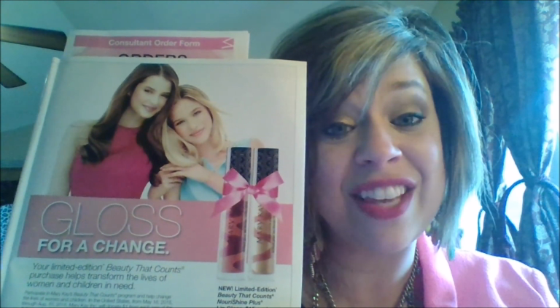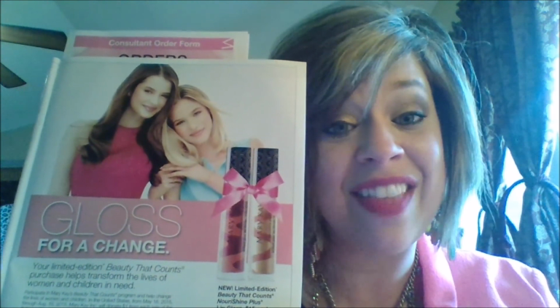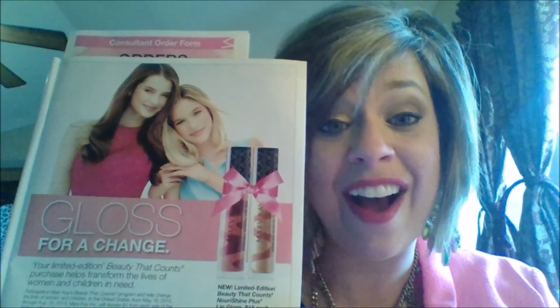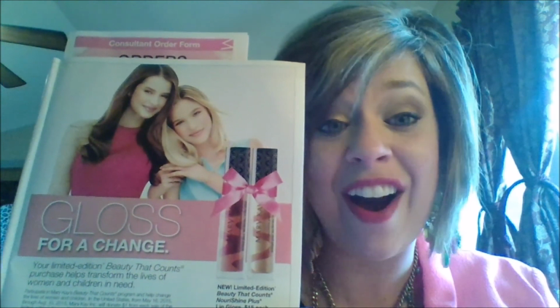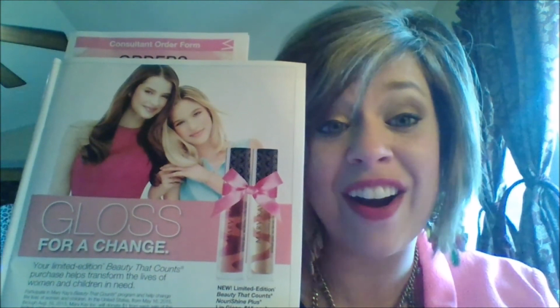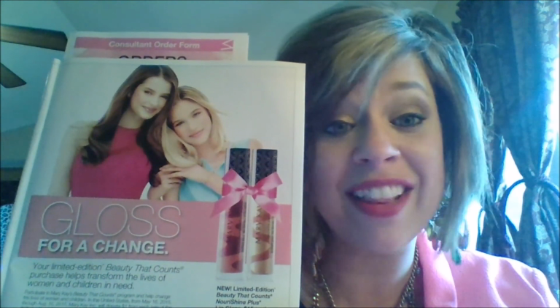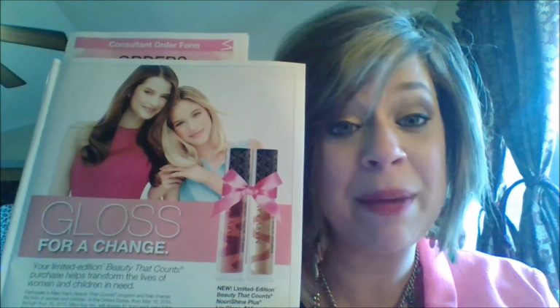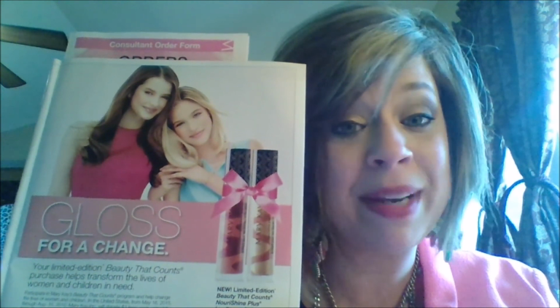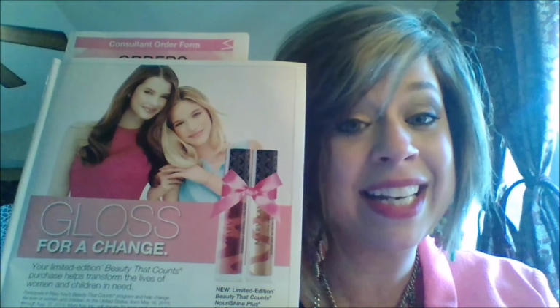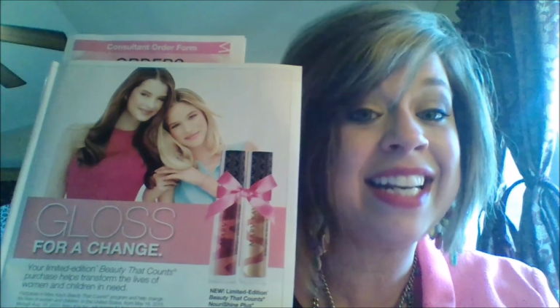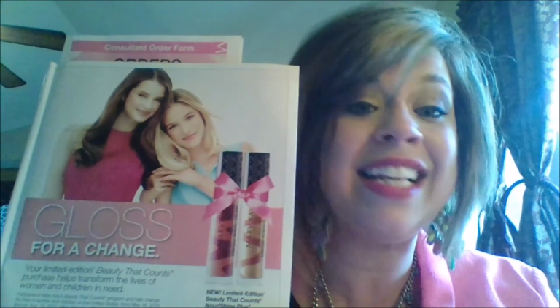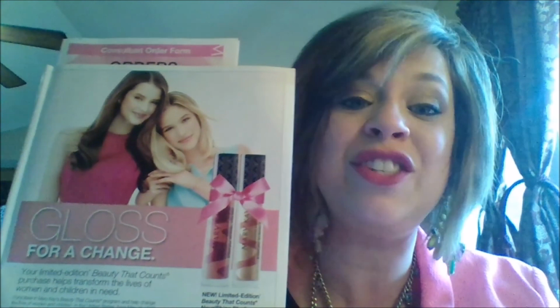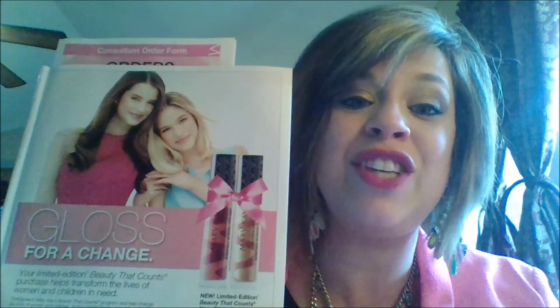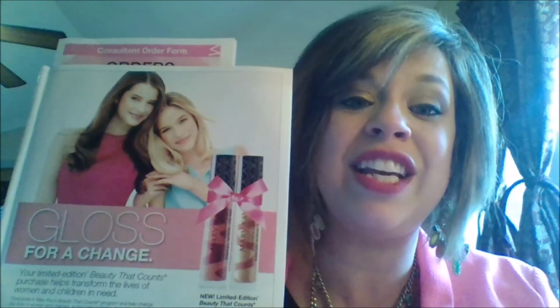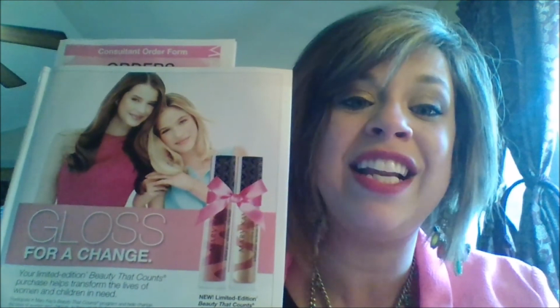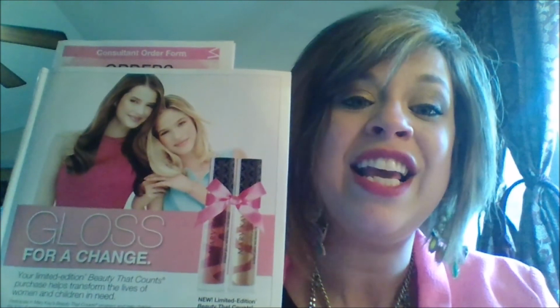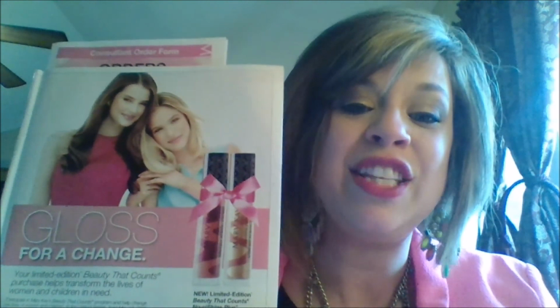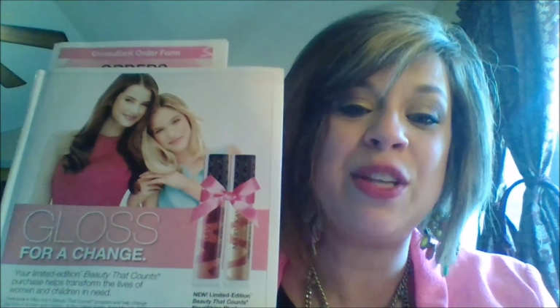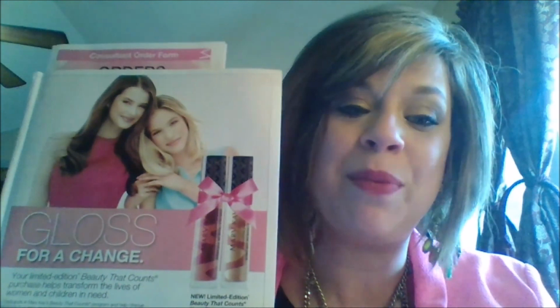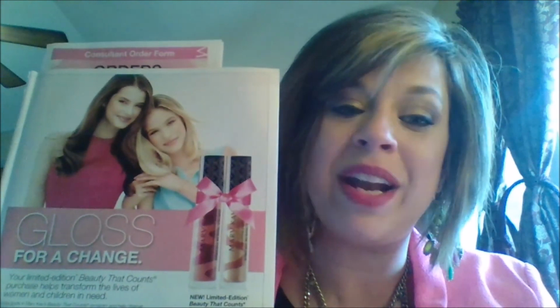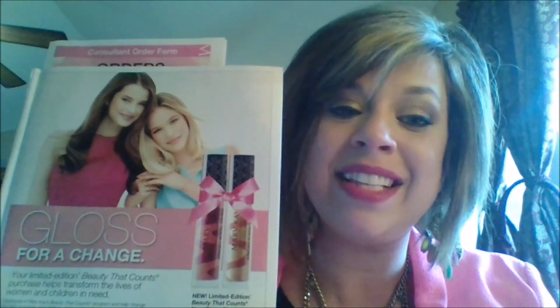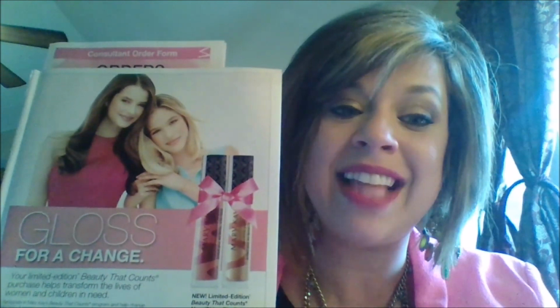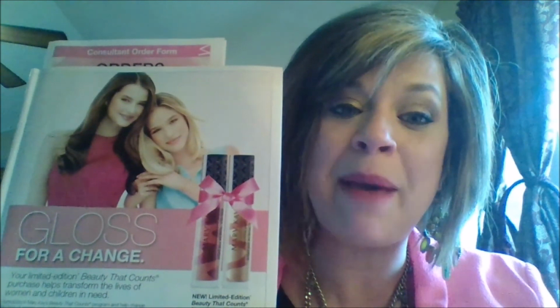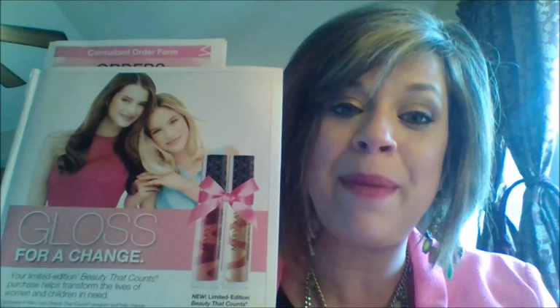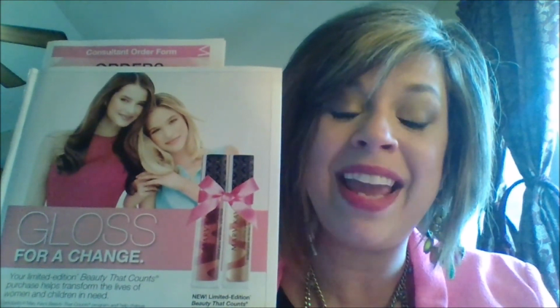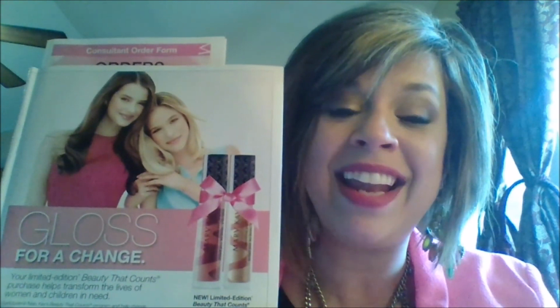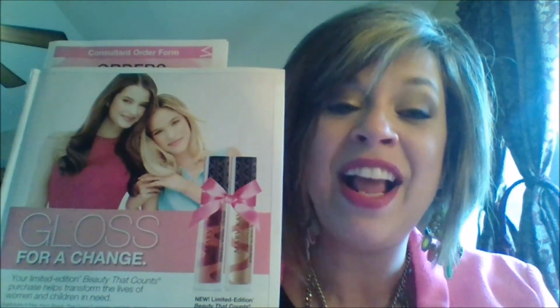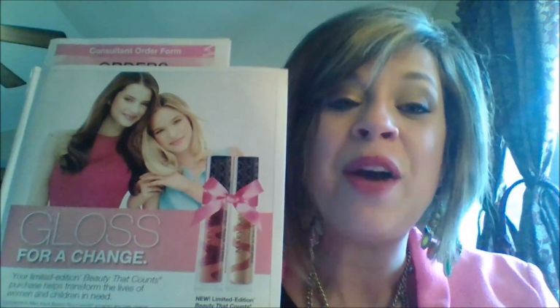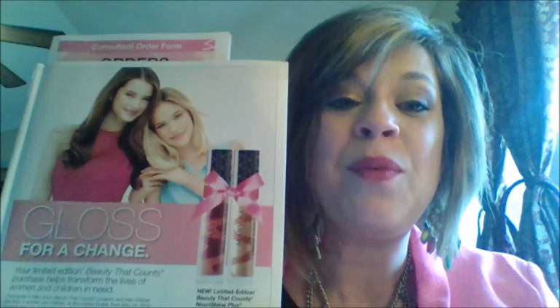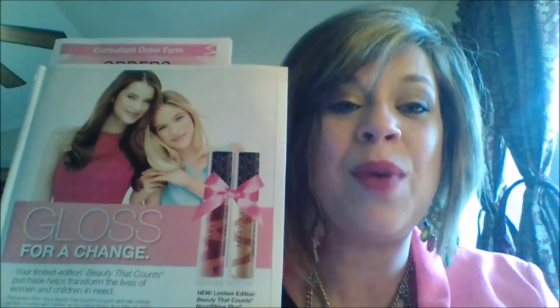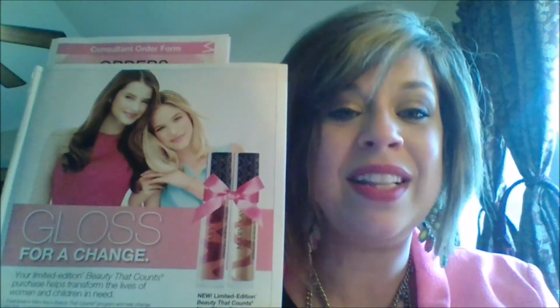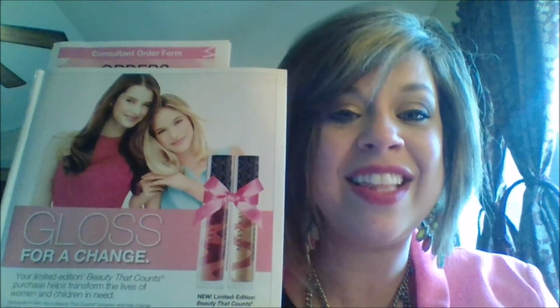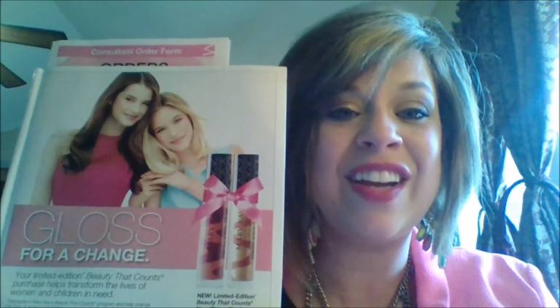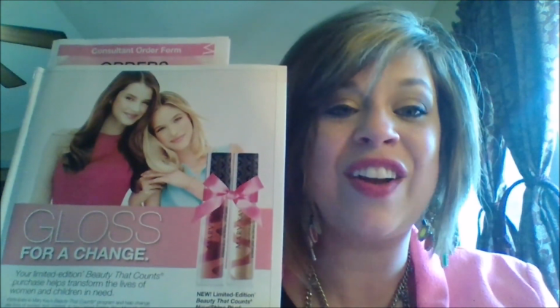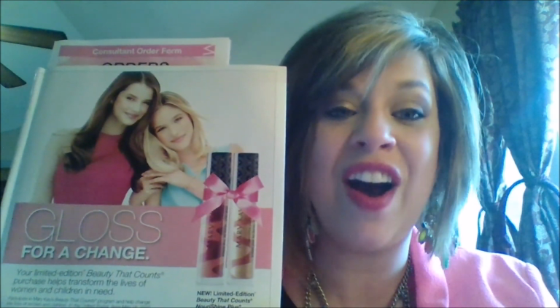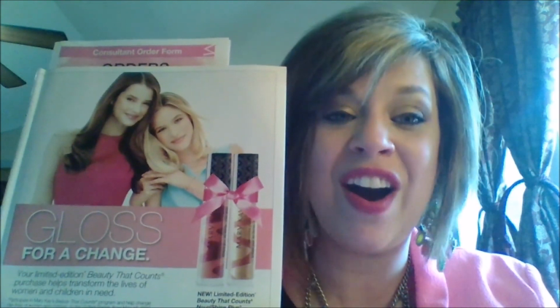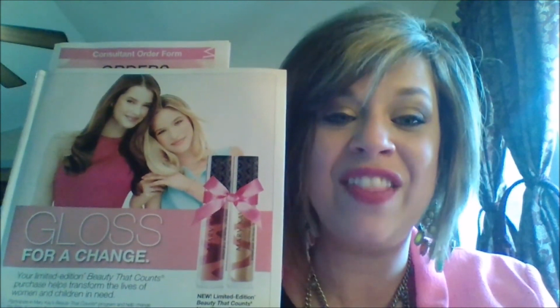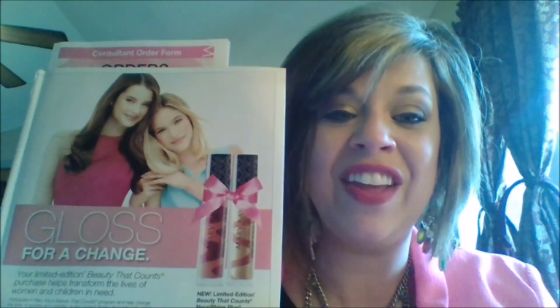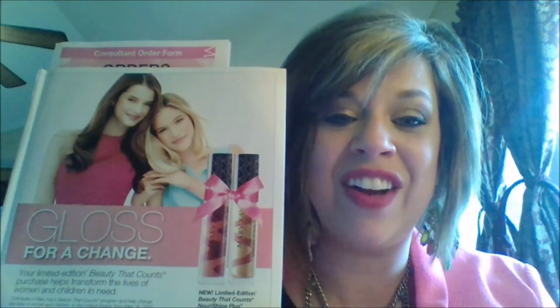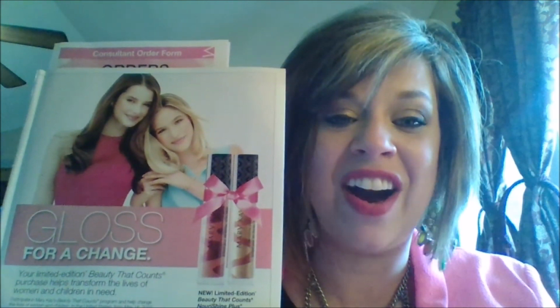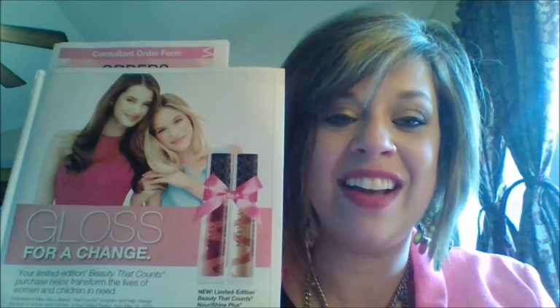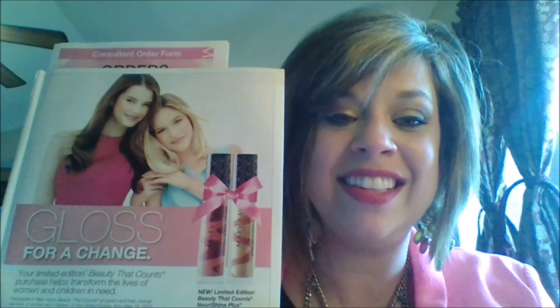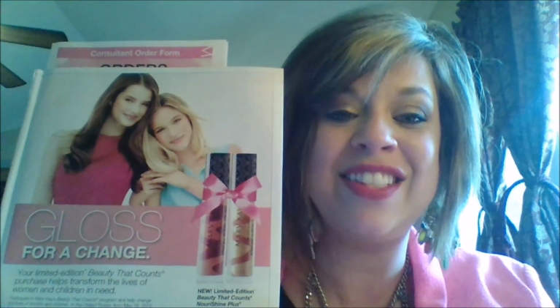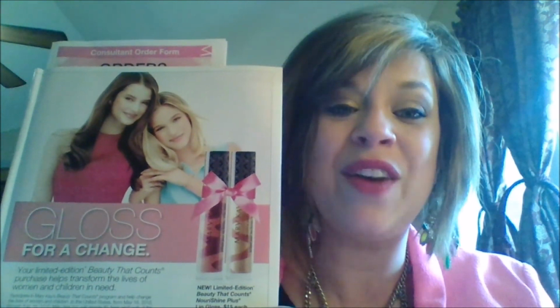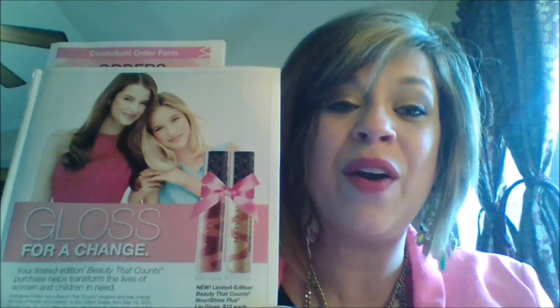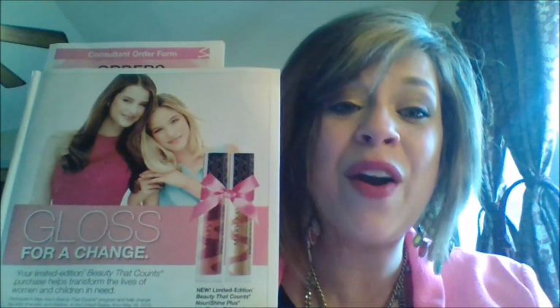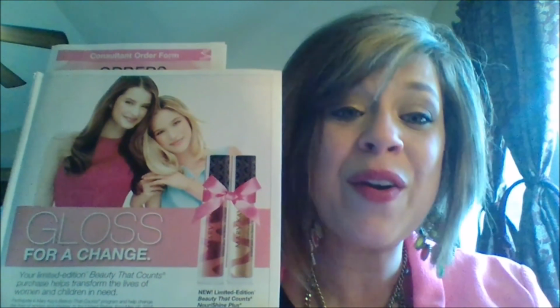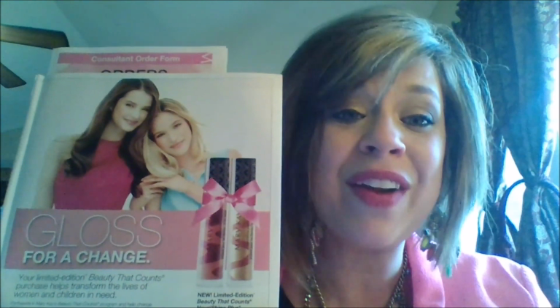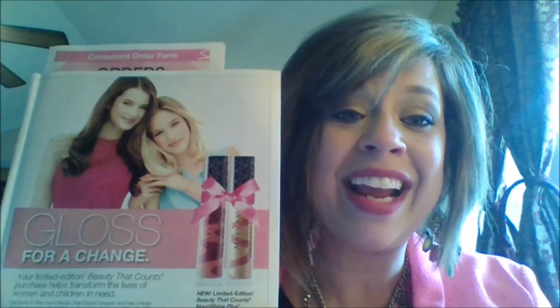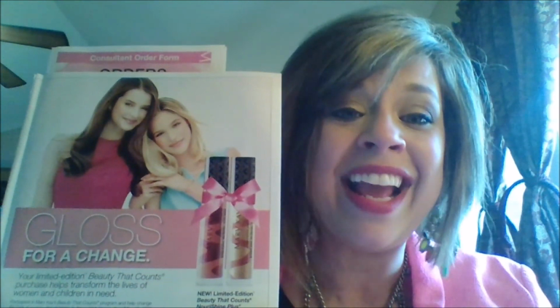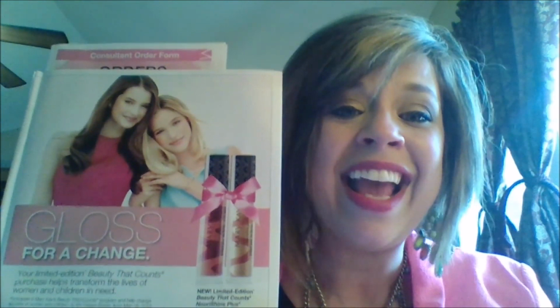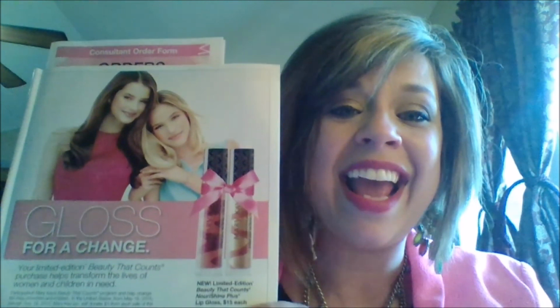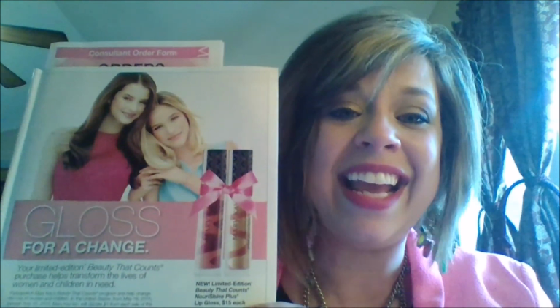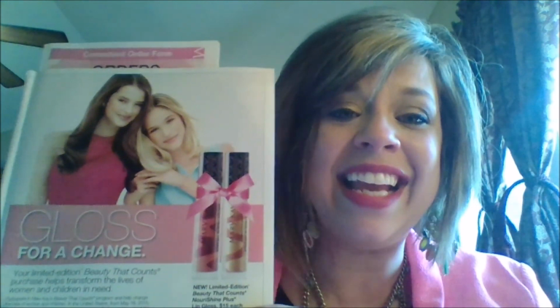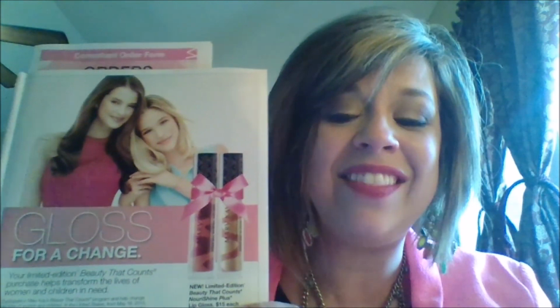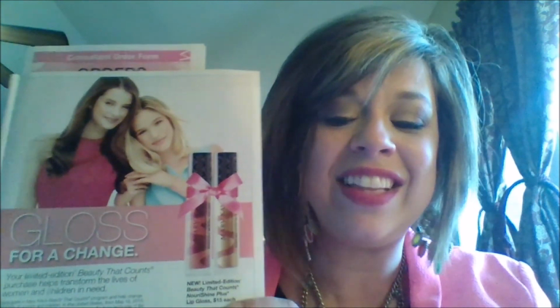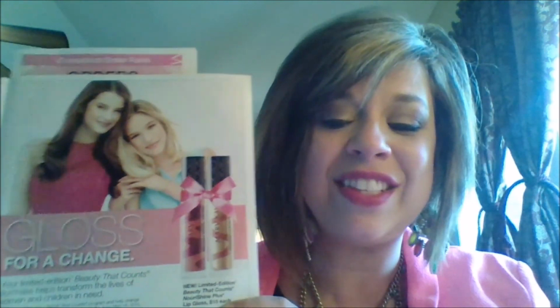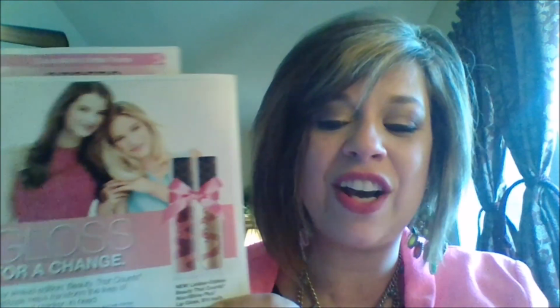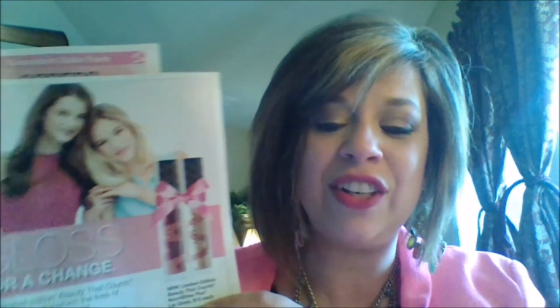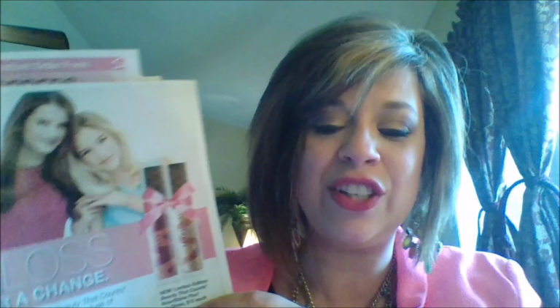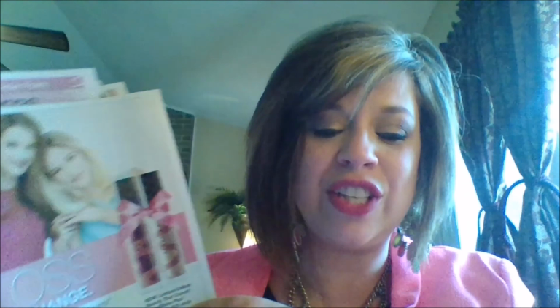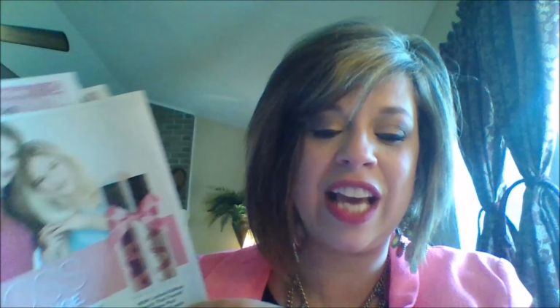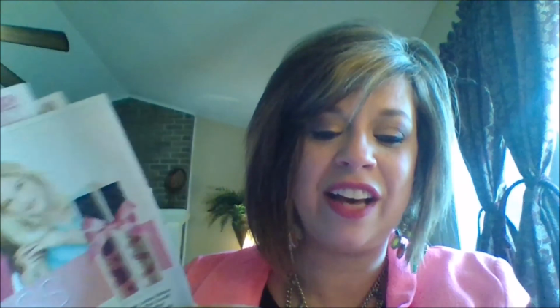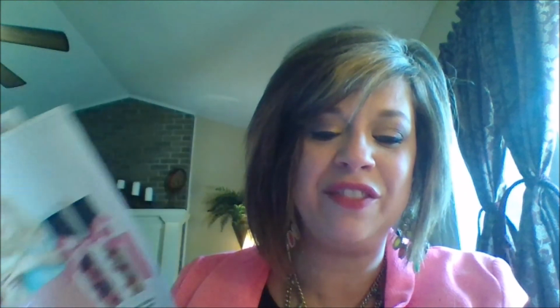They are $15 each and they are limited edition. So what does that mean? Once they're gone, they're gone. So hurry and get these on your shelves.